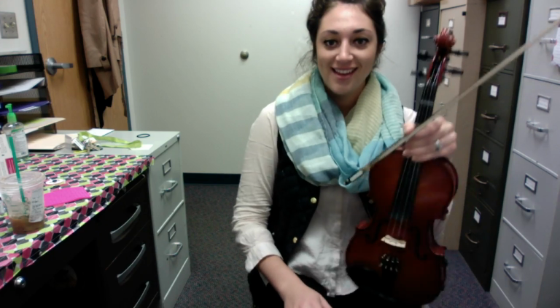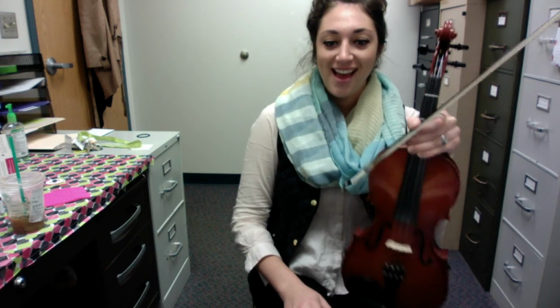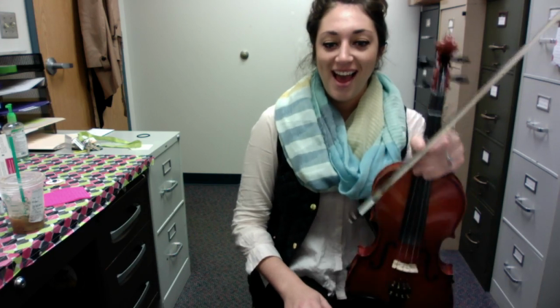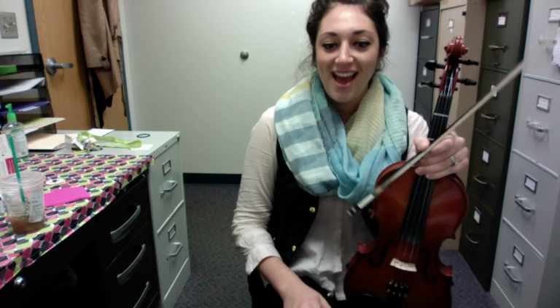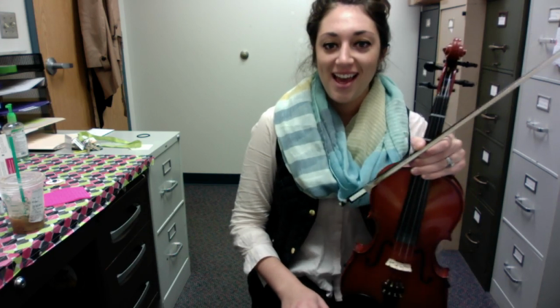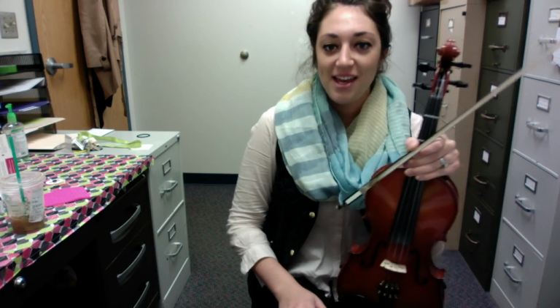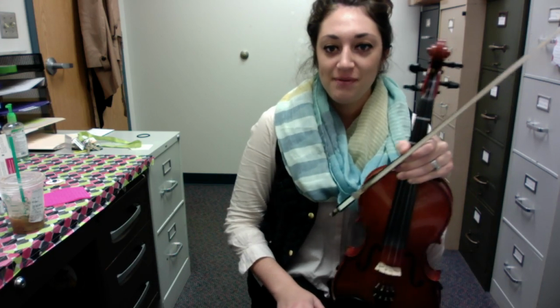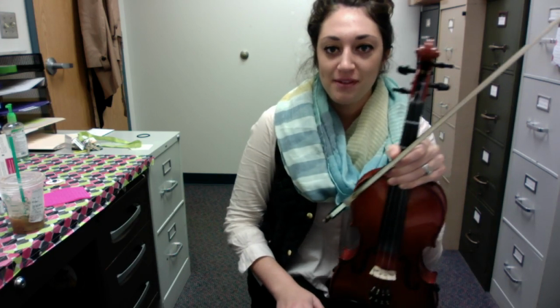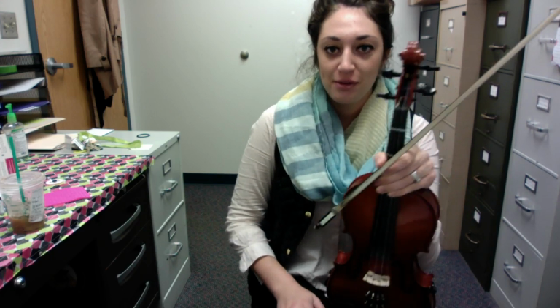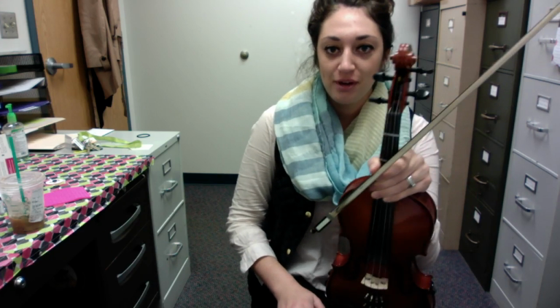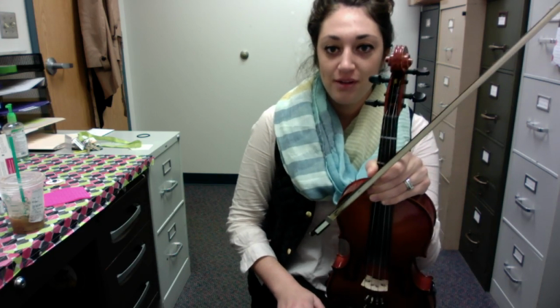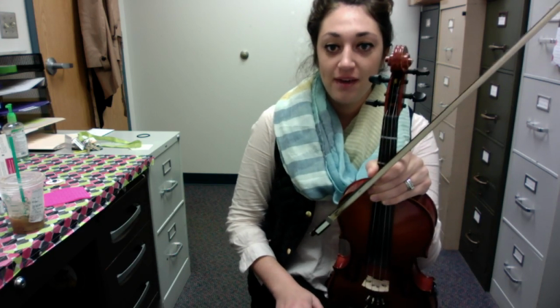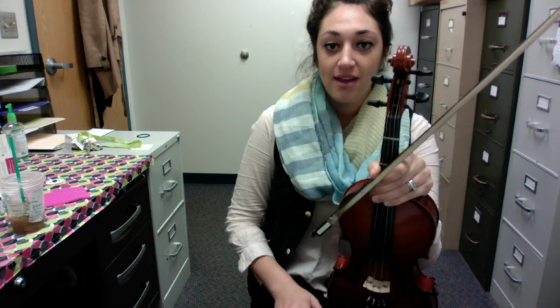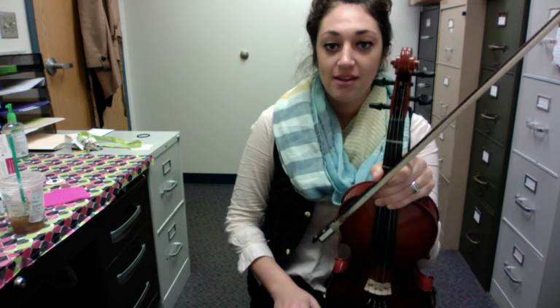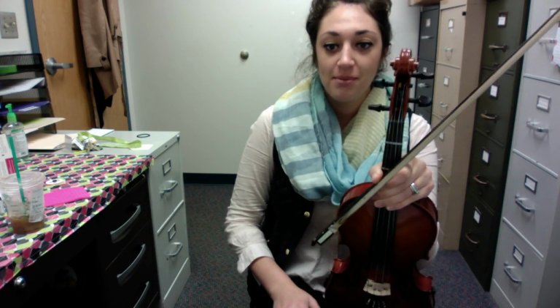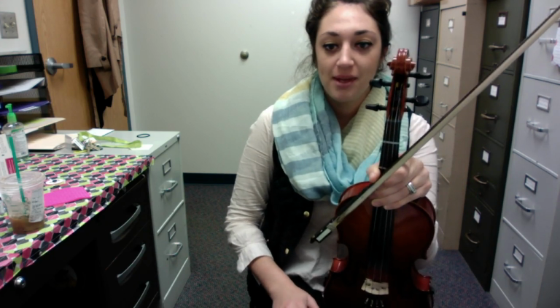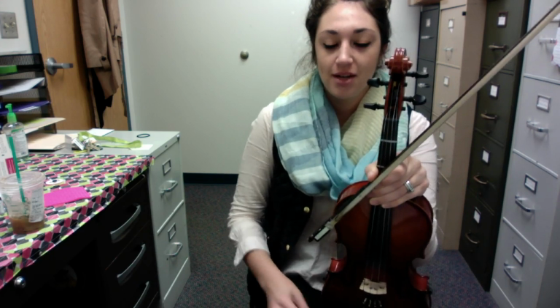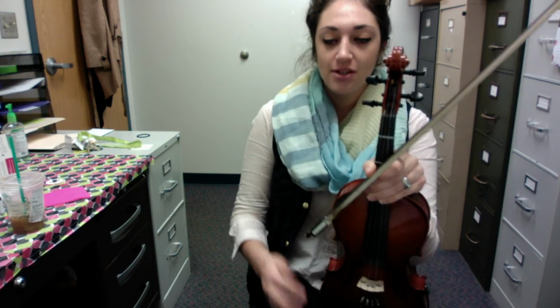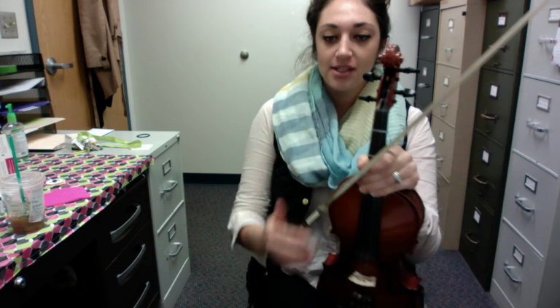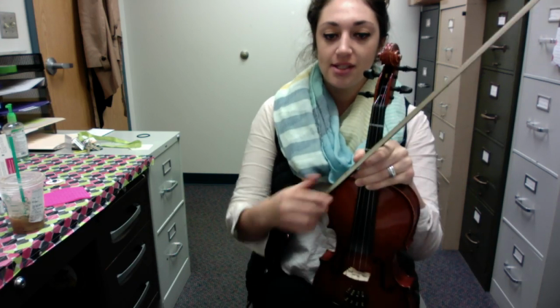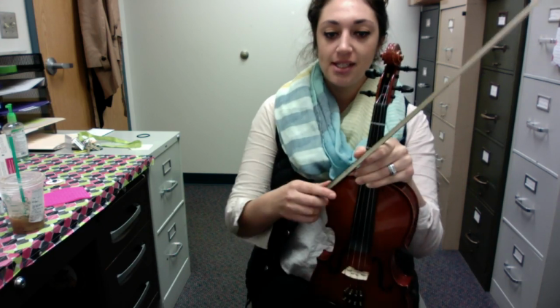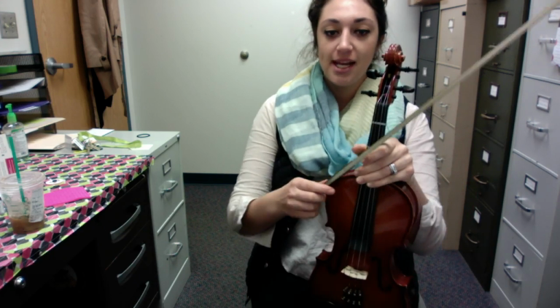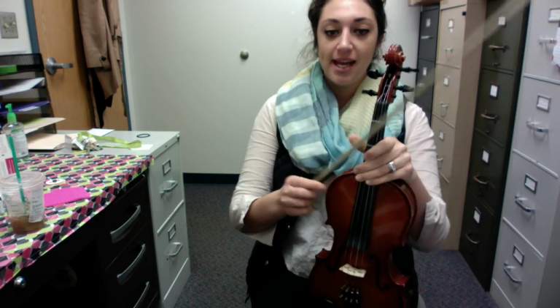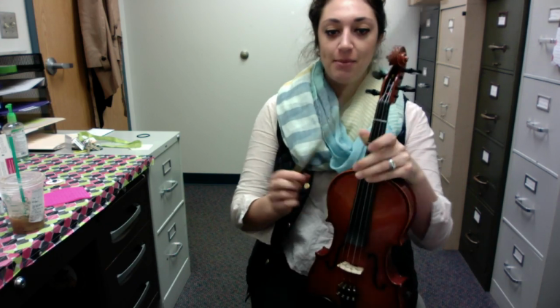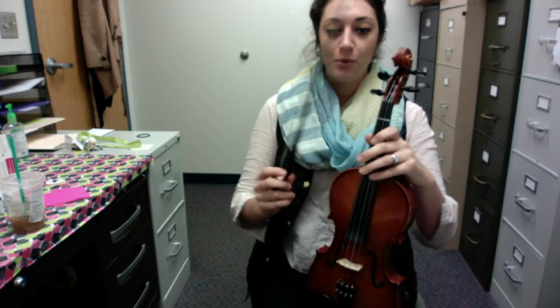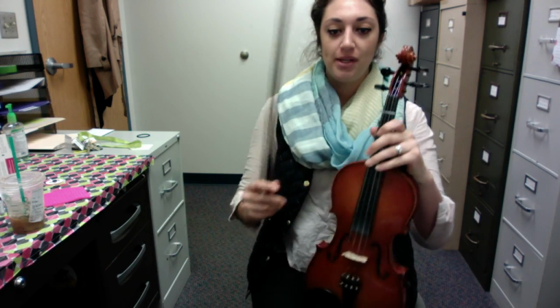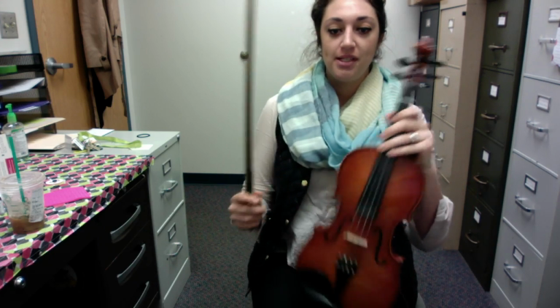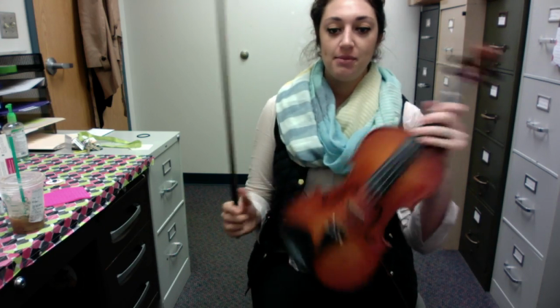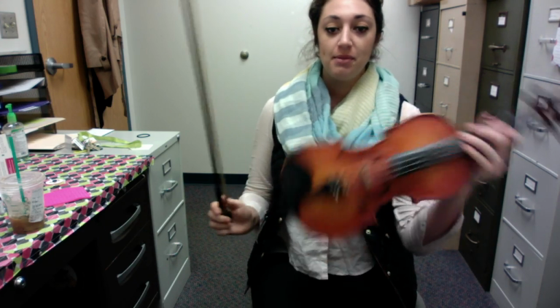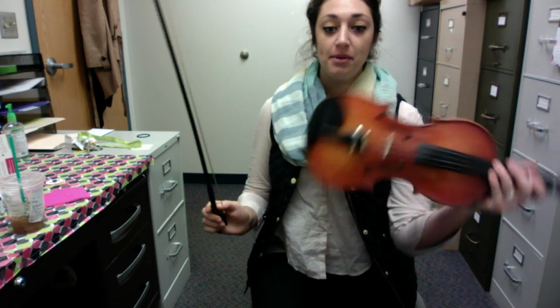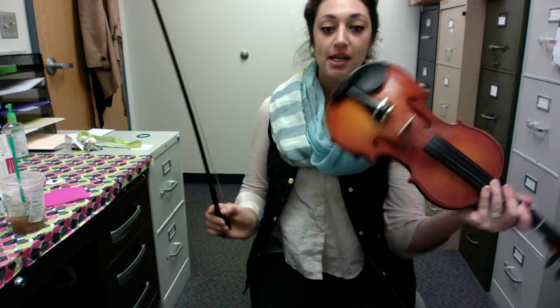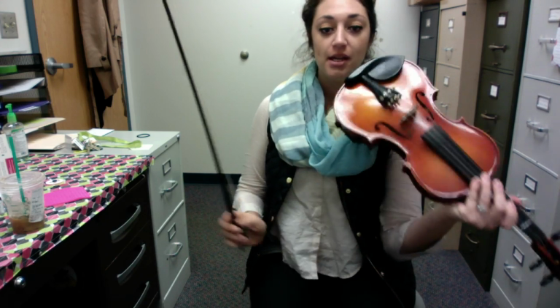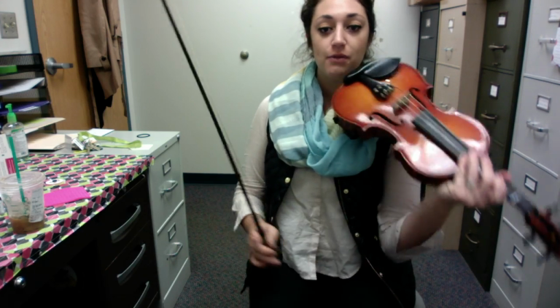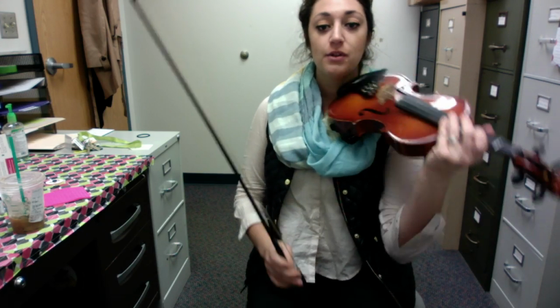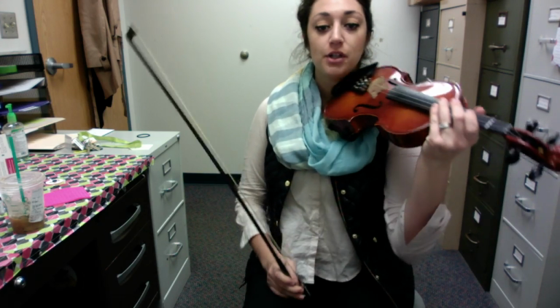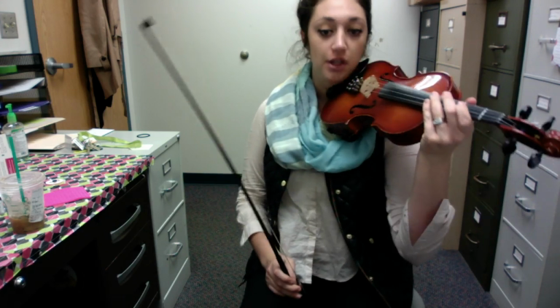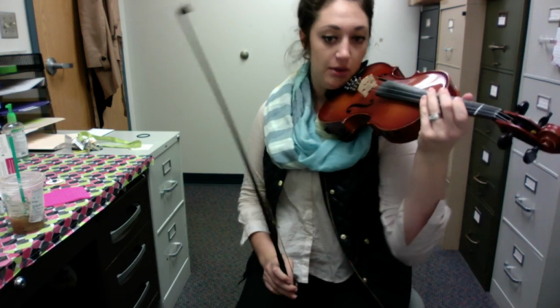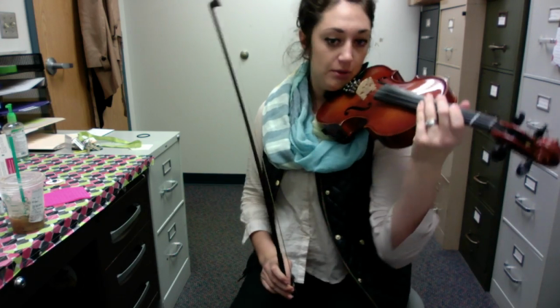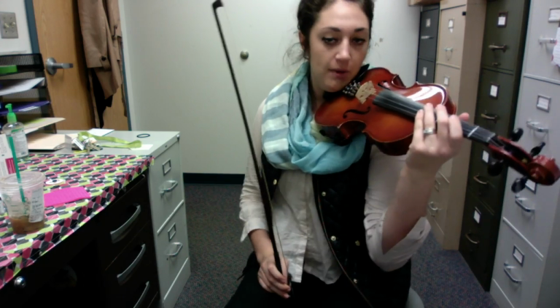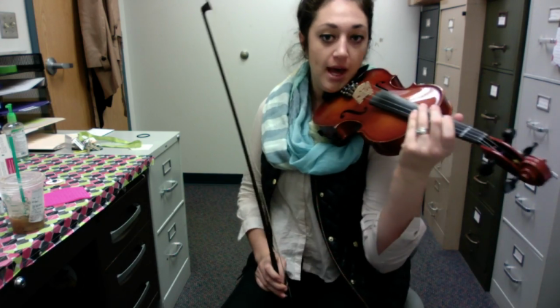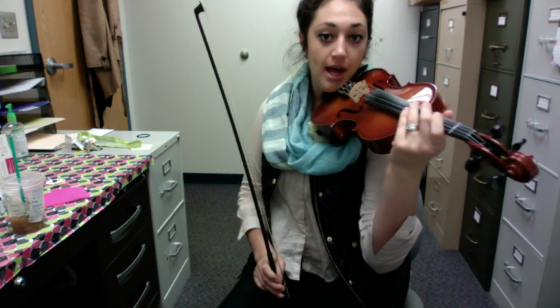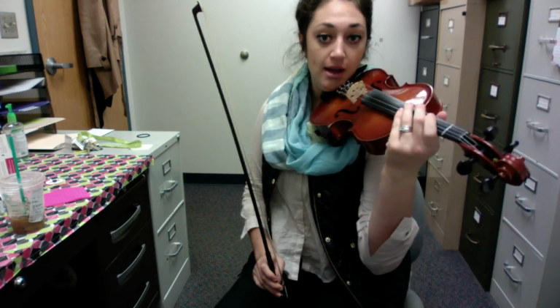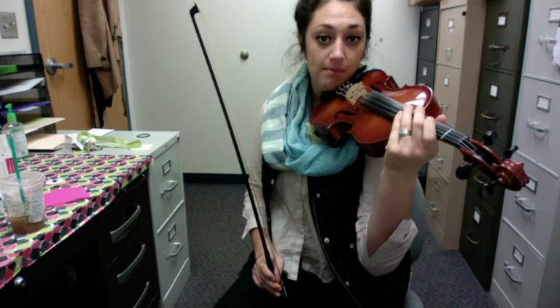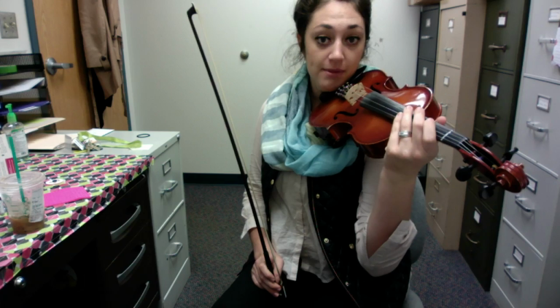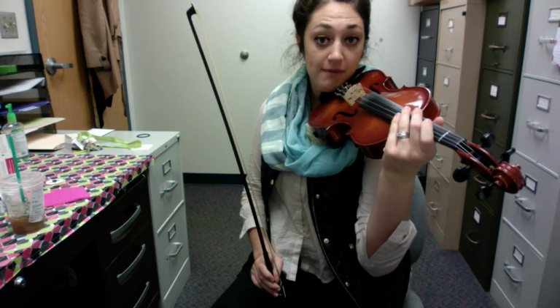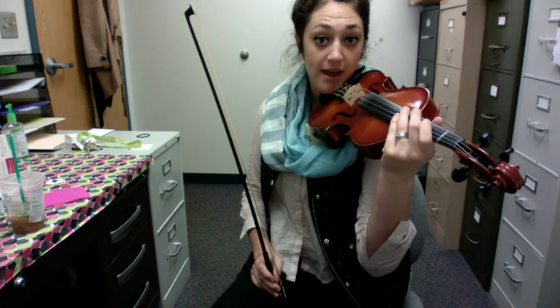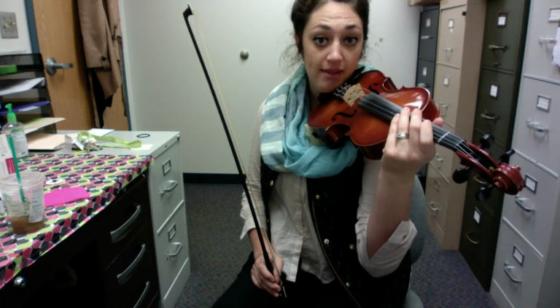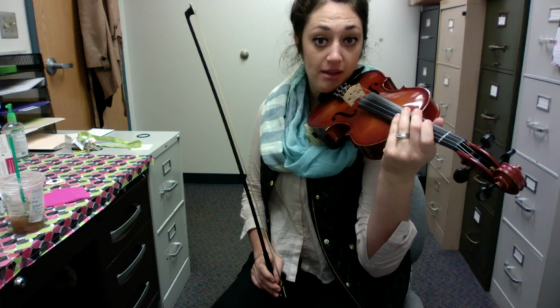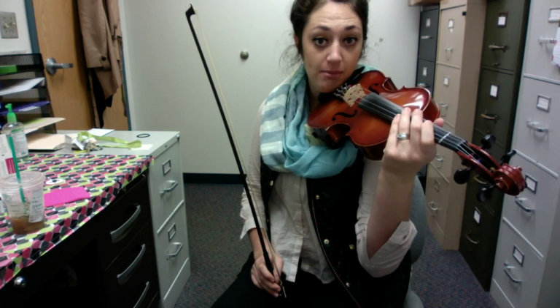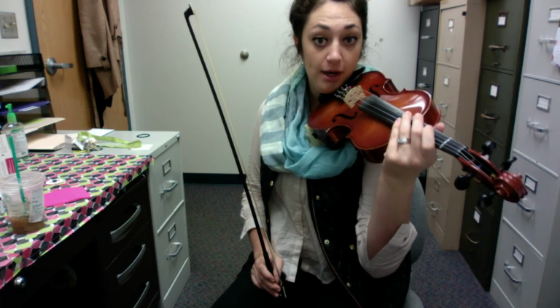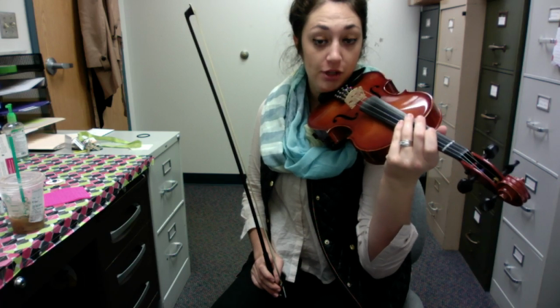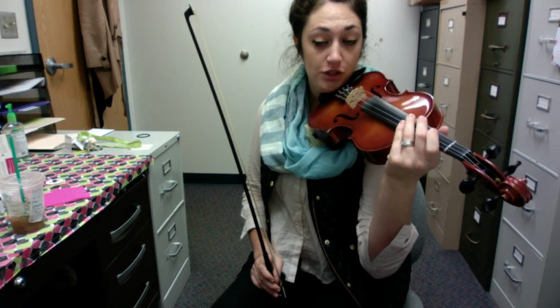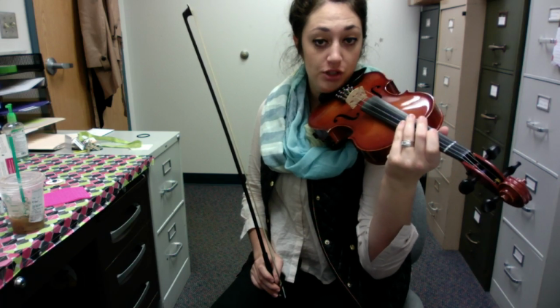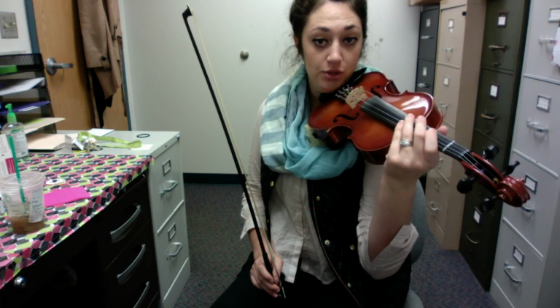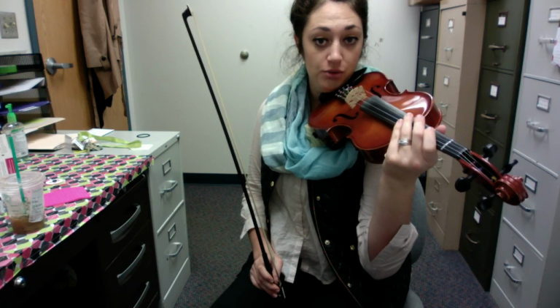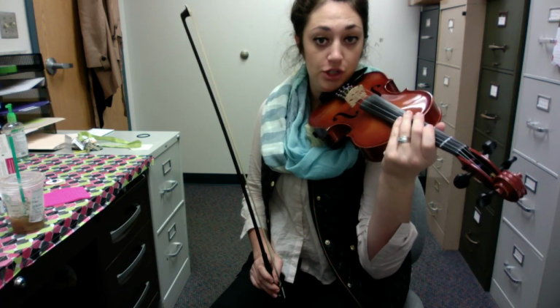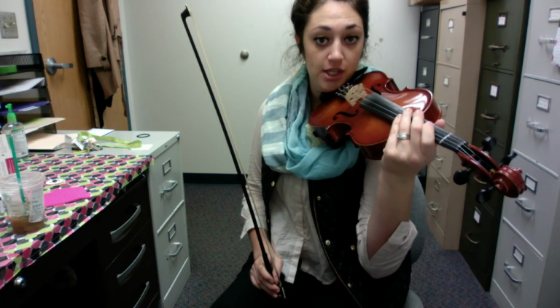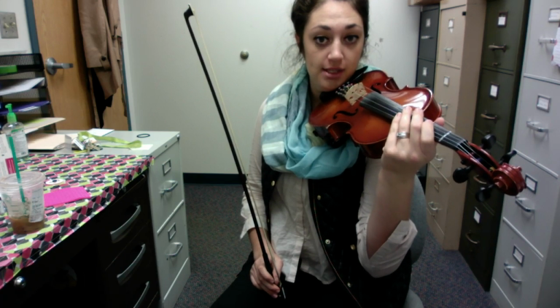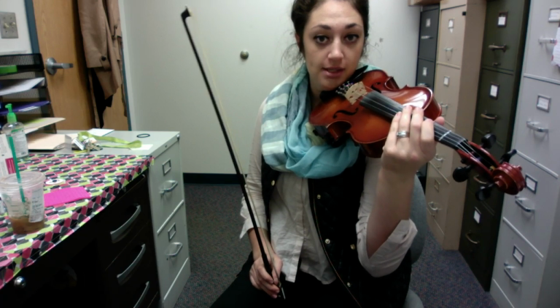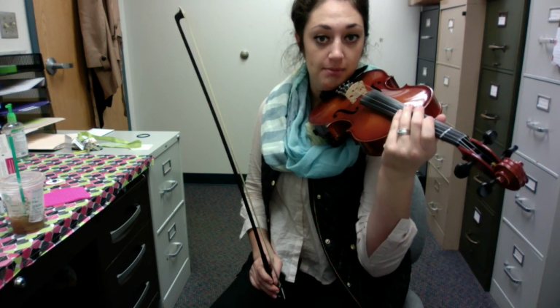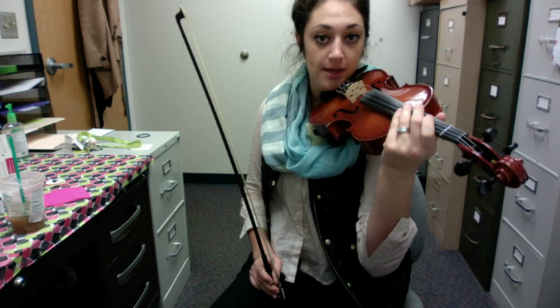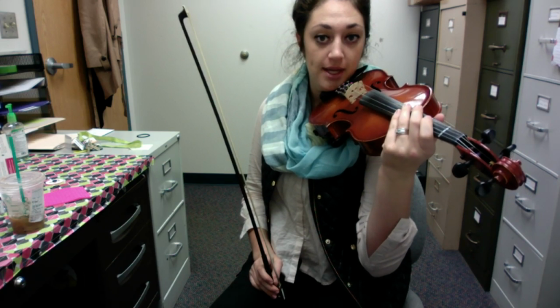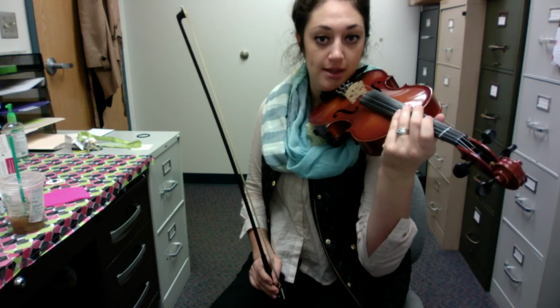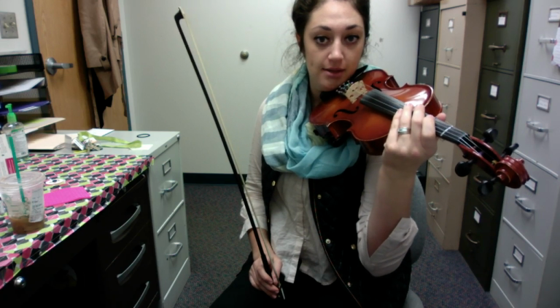Hi, 5th grade violin players. Today I'm going to be playing for you the violin part 2, Chins and Pins.